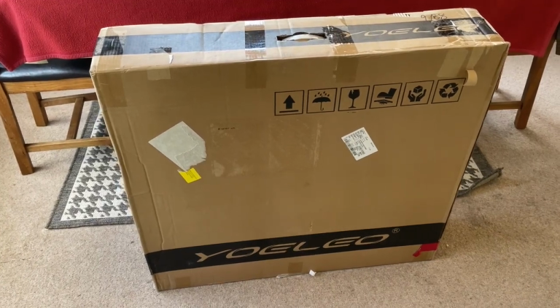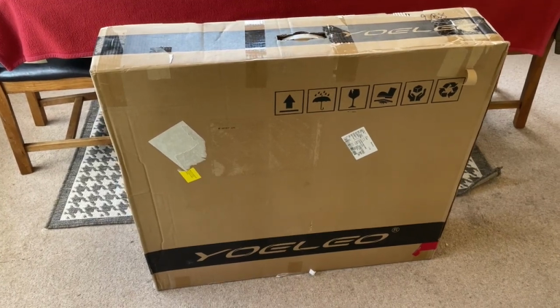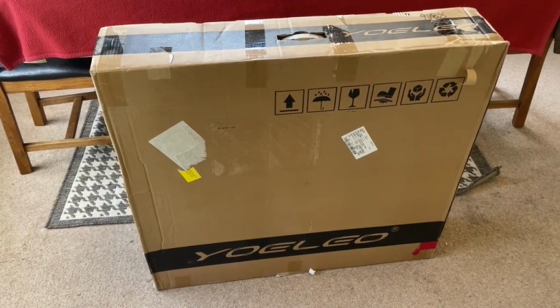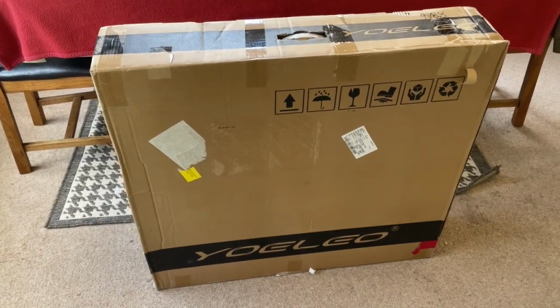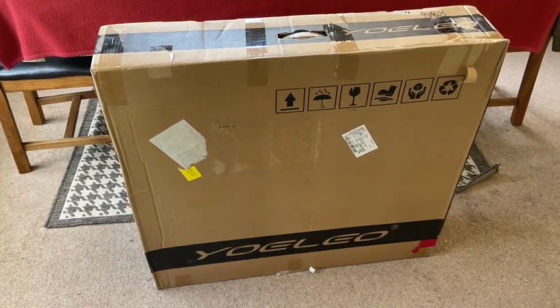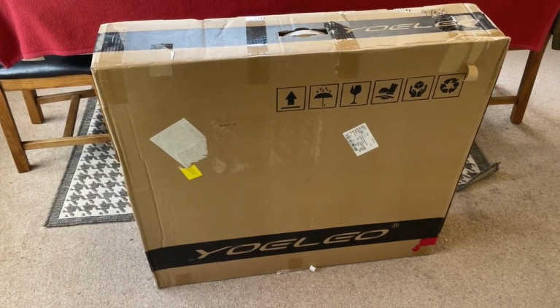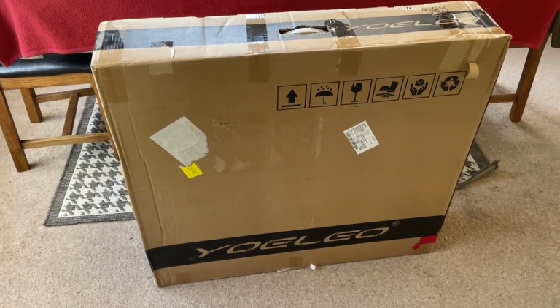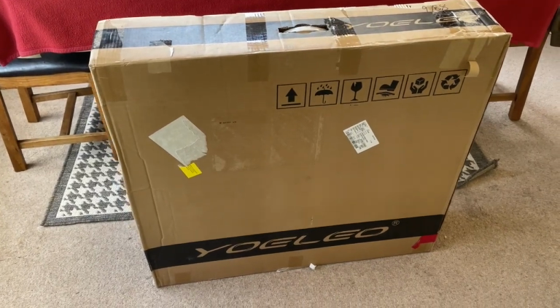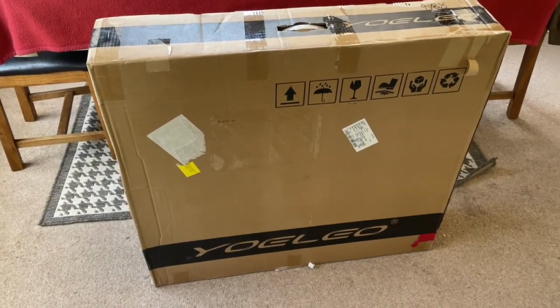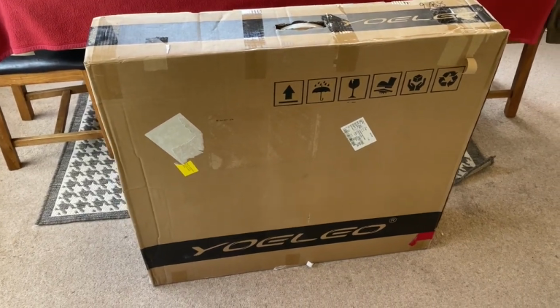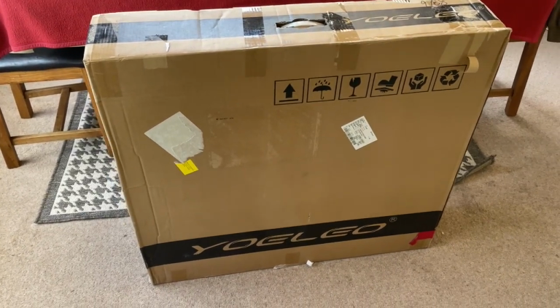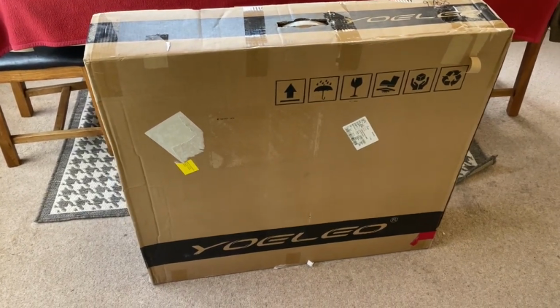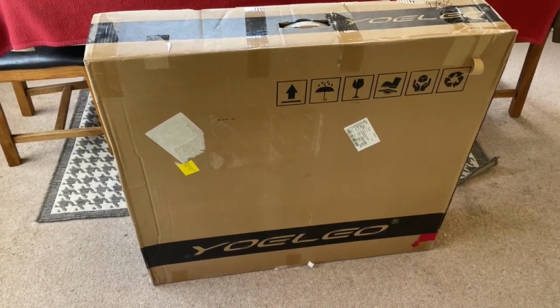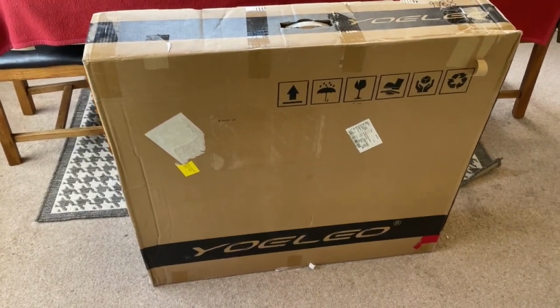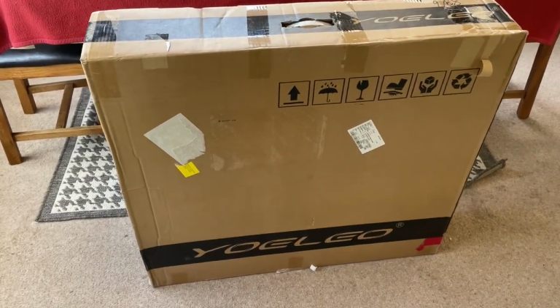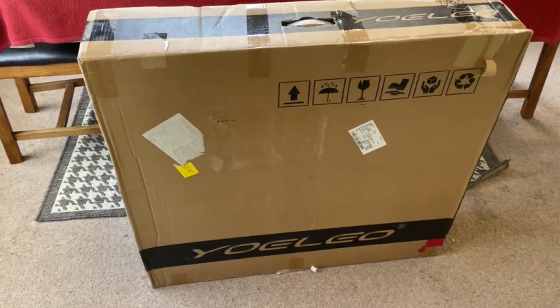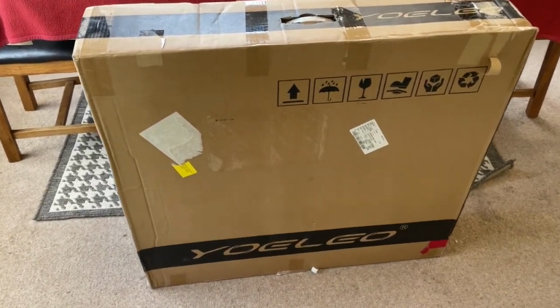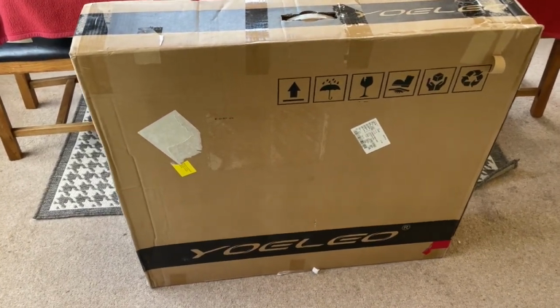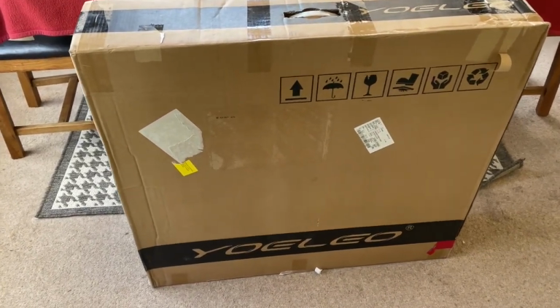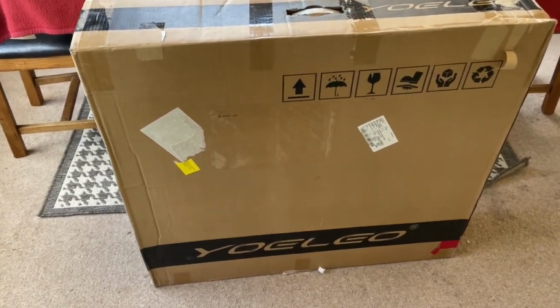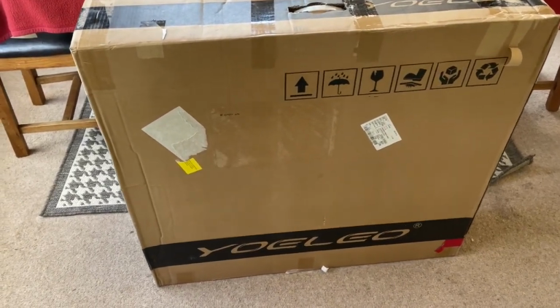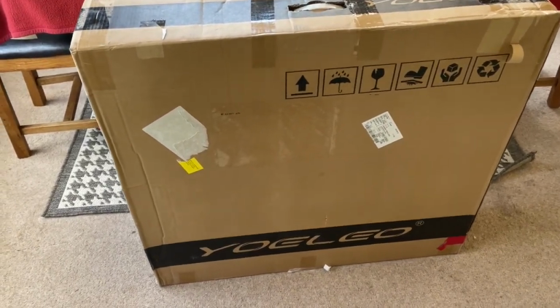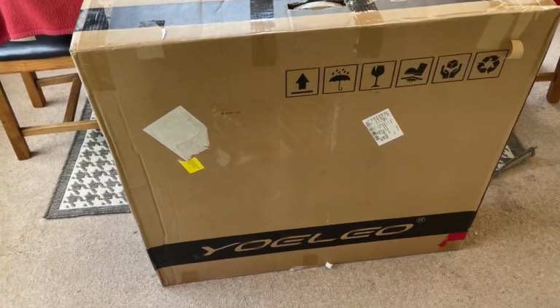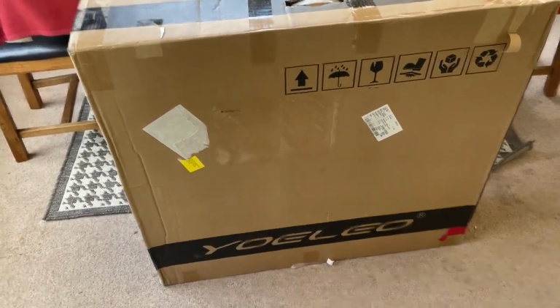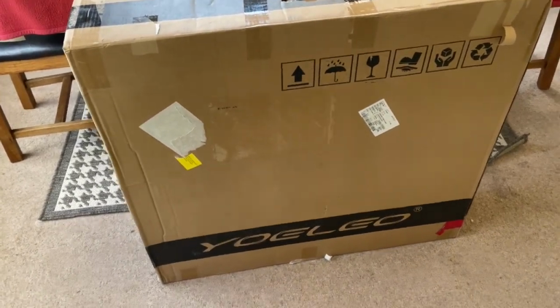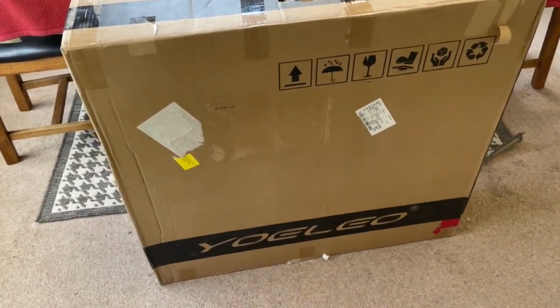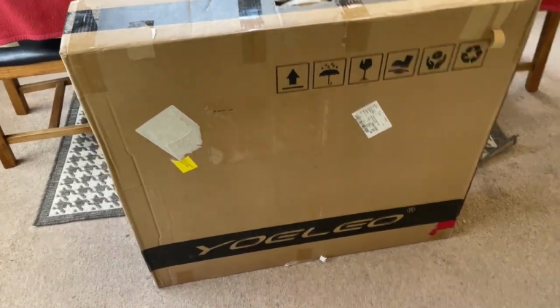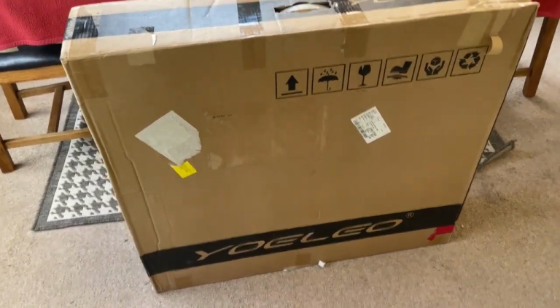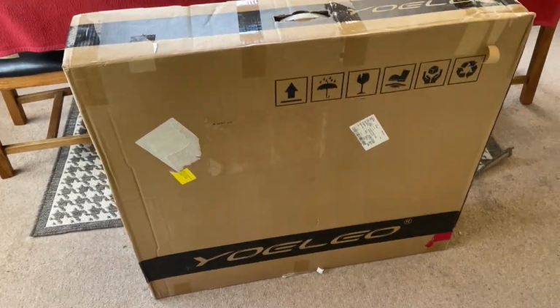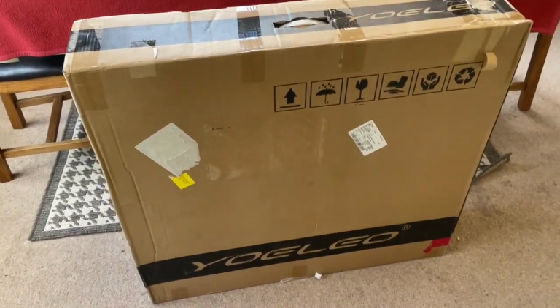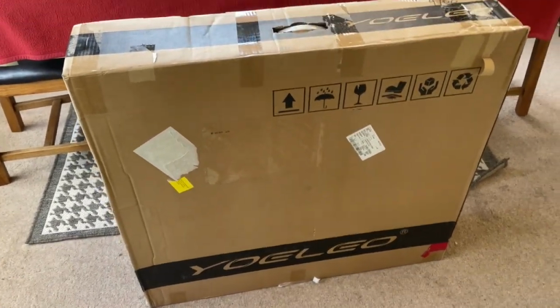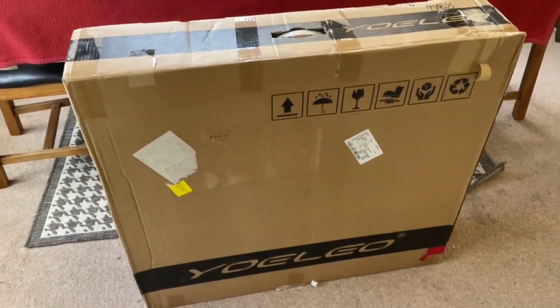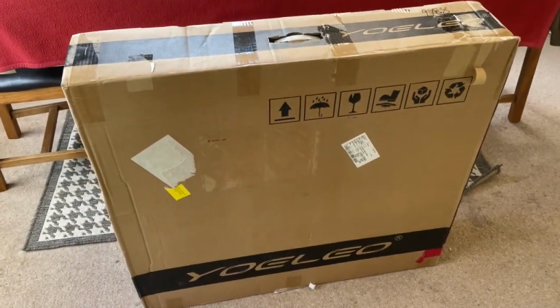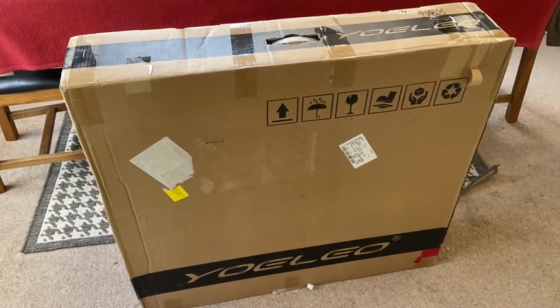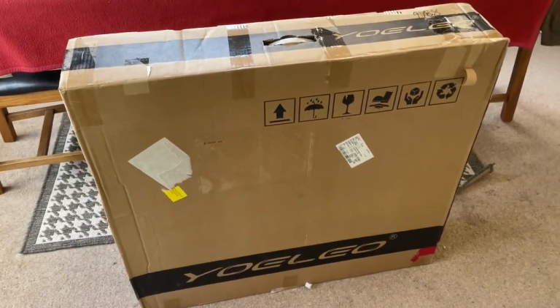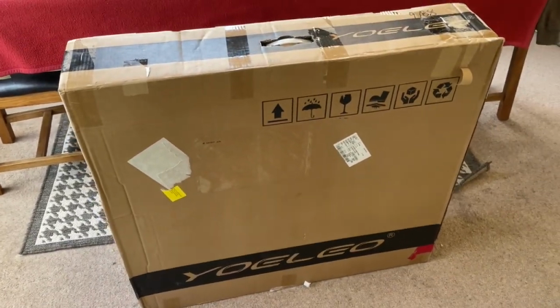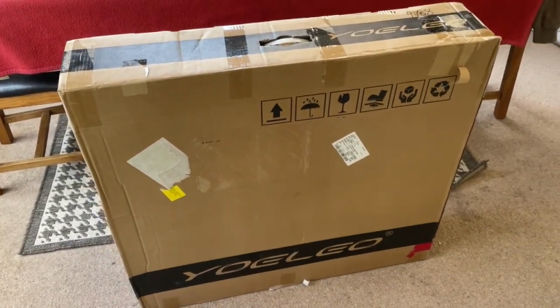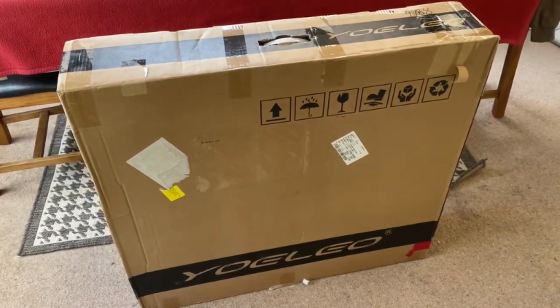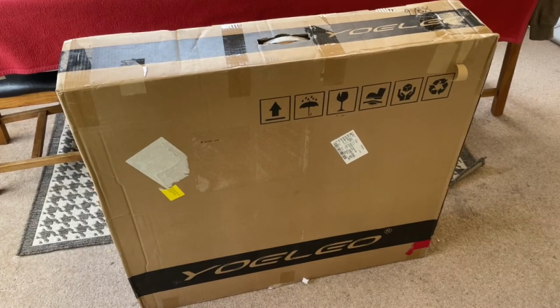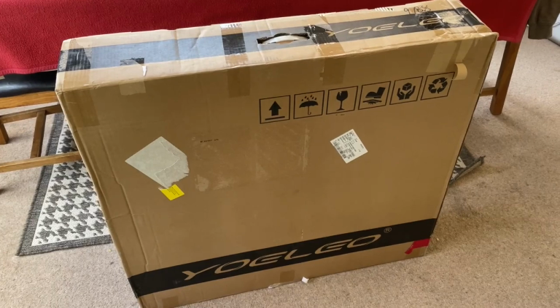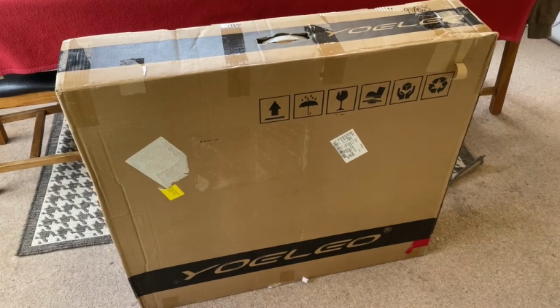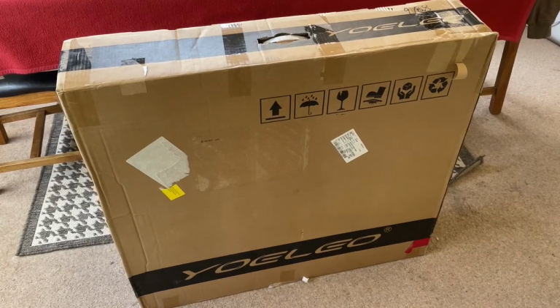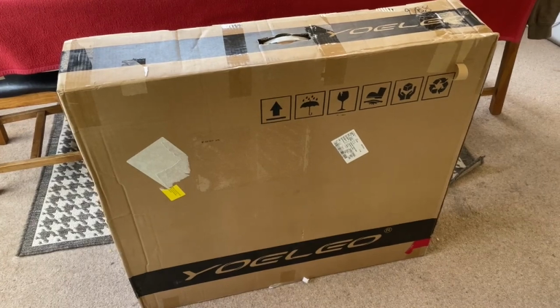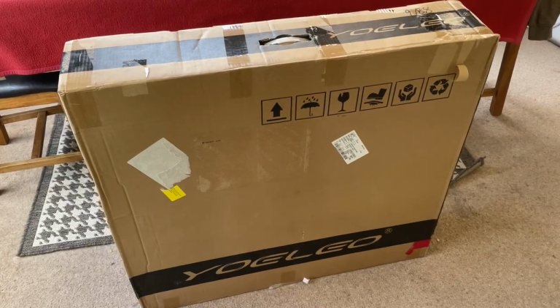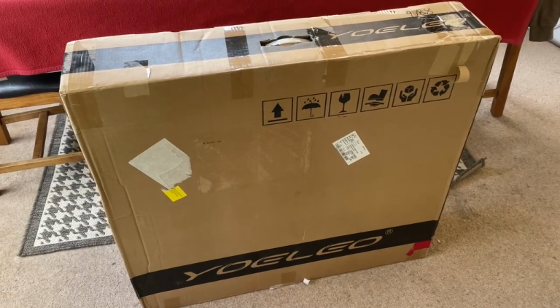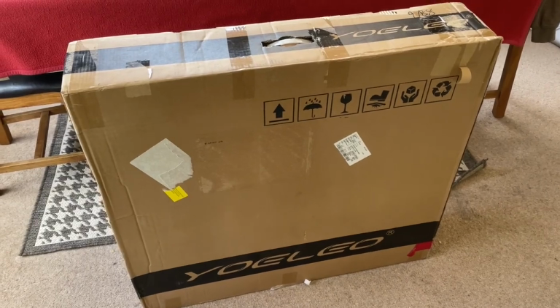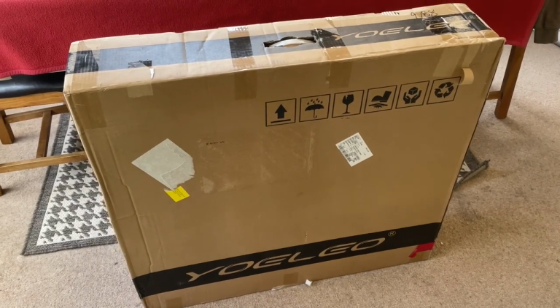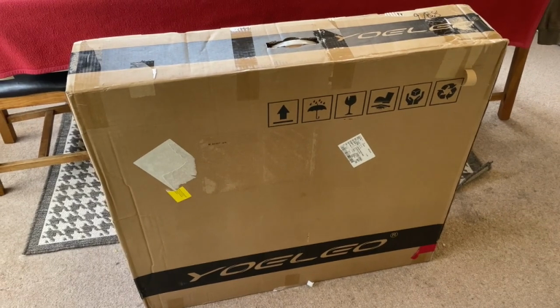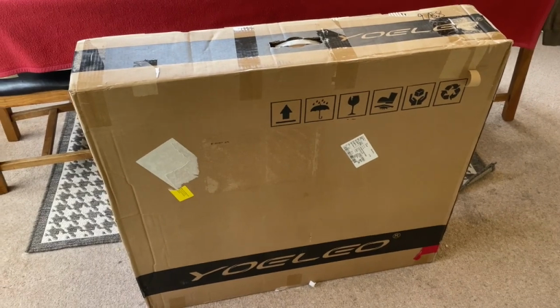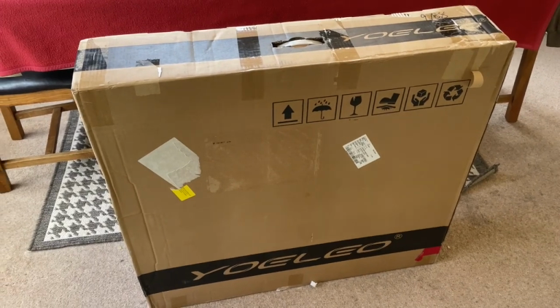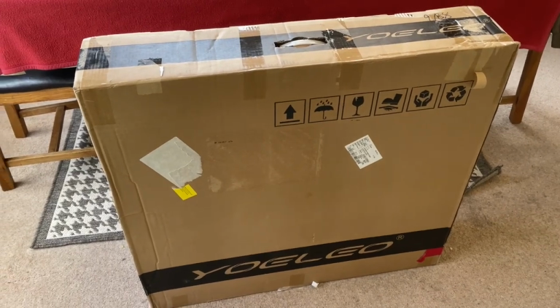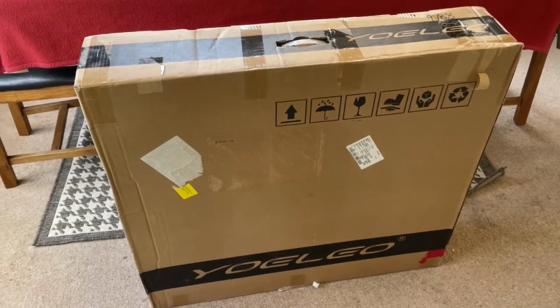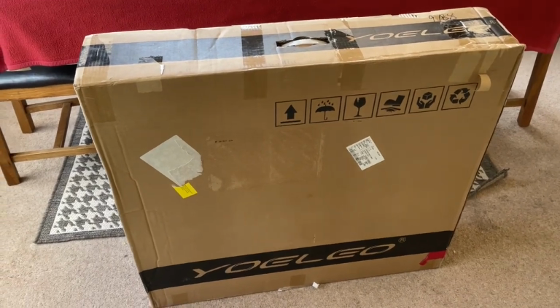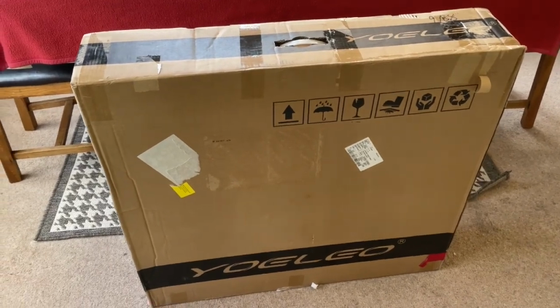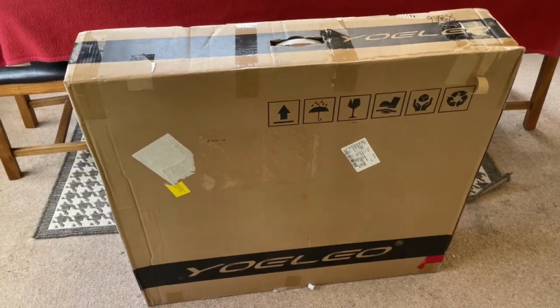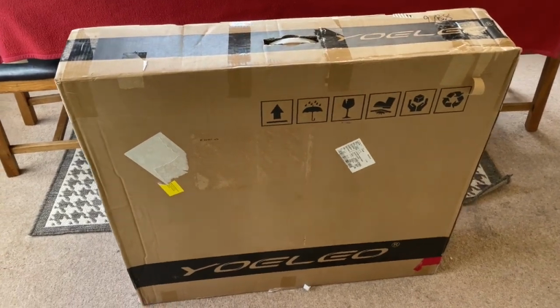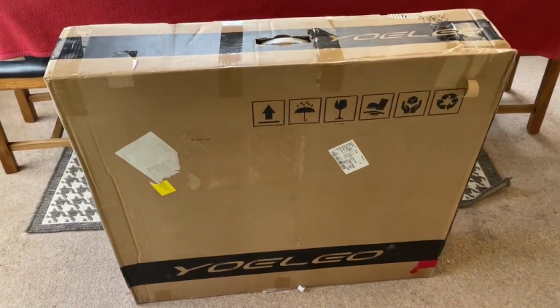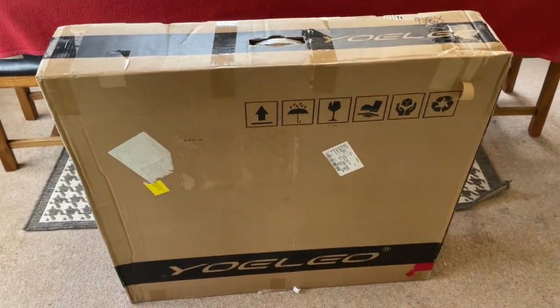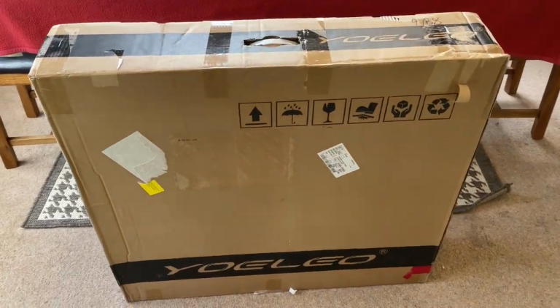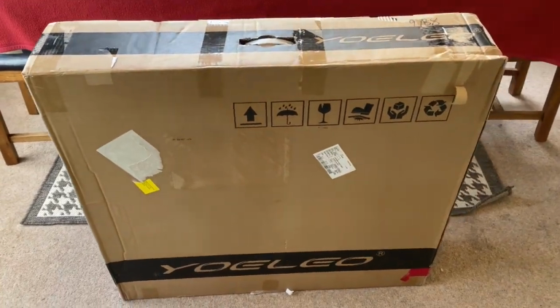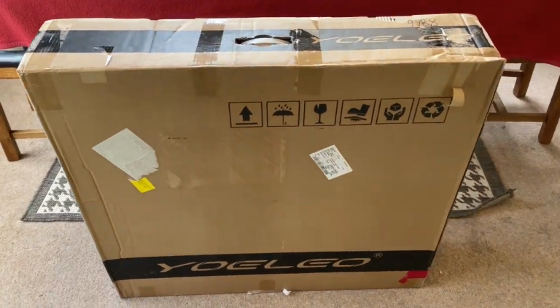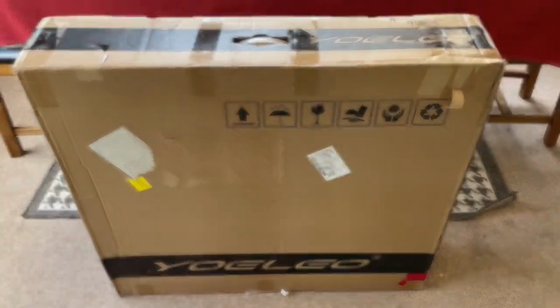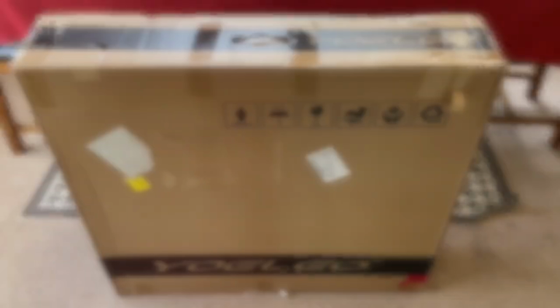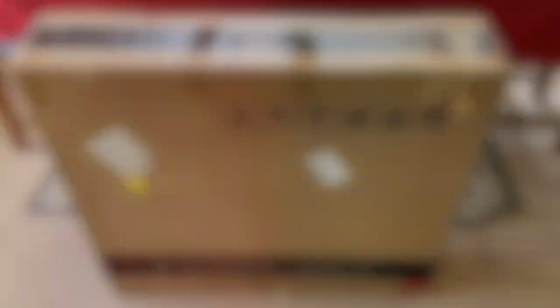Hi everyone, welcome to Carus House. Today is an exciting day — the R12 Chameleon is here.